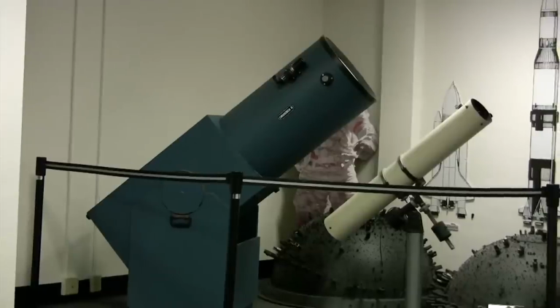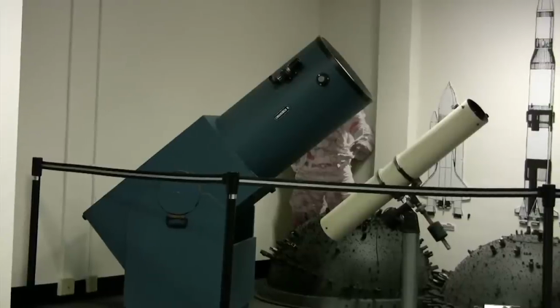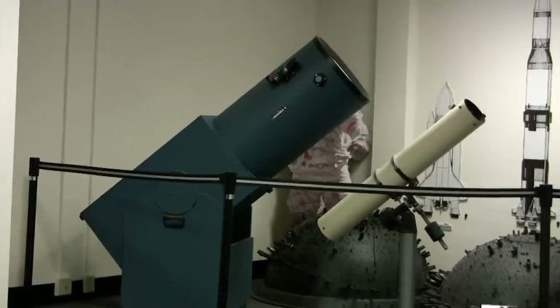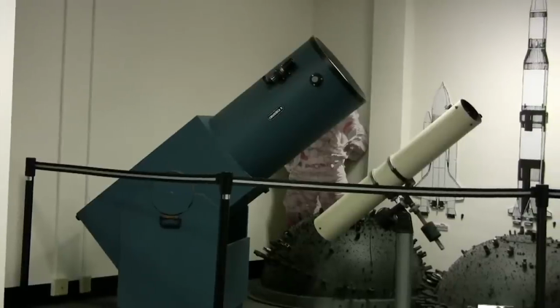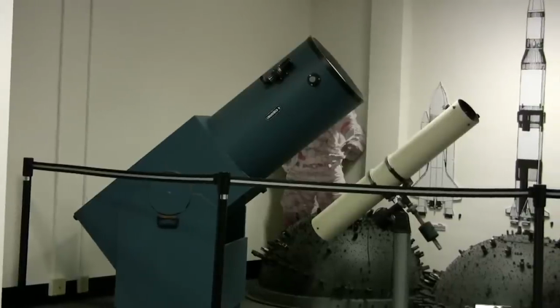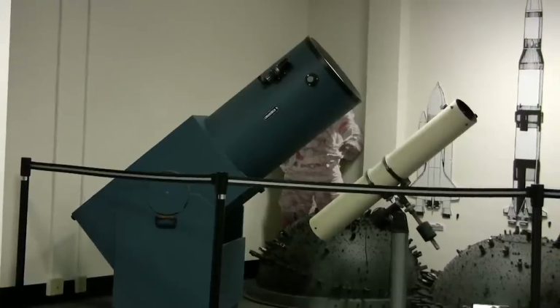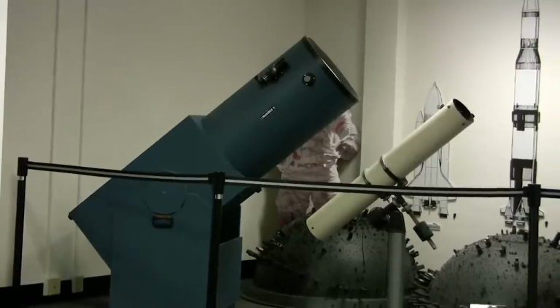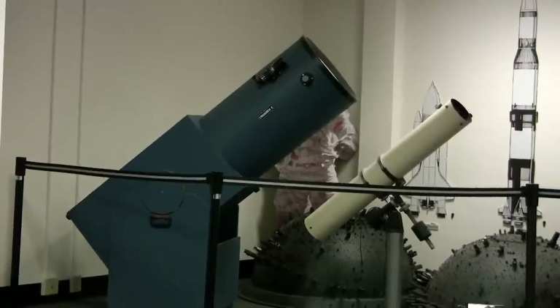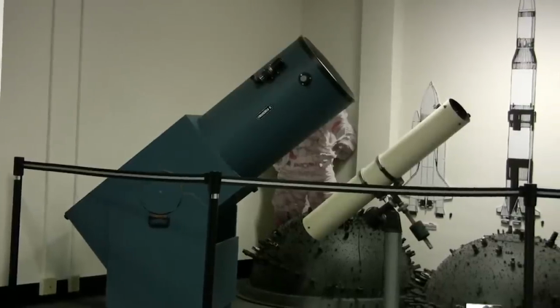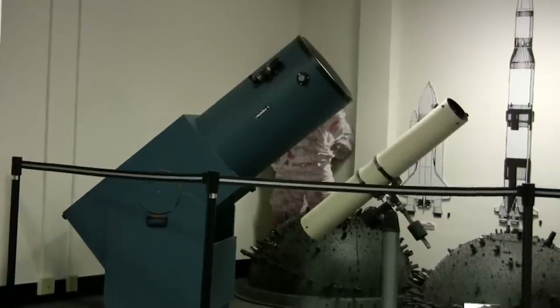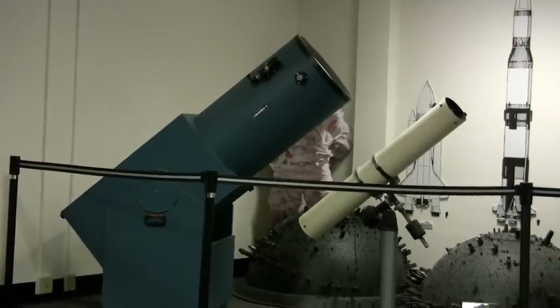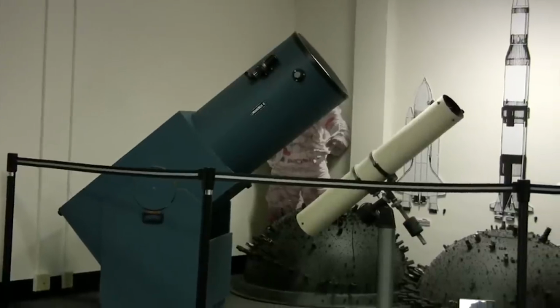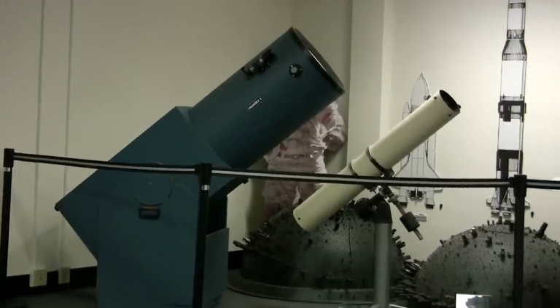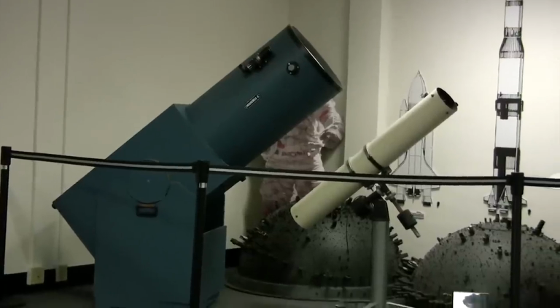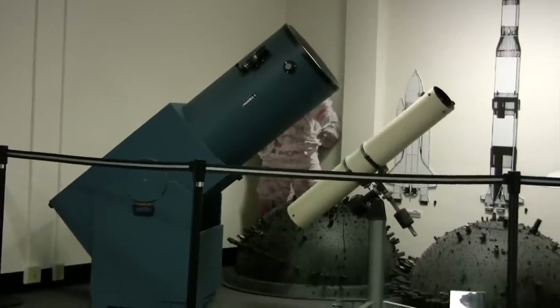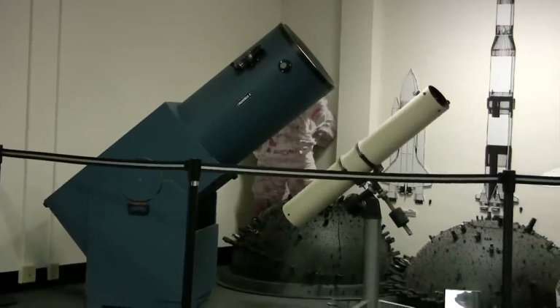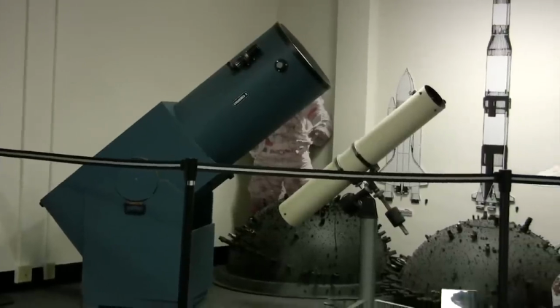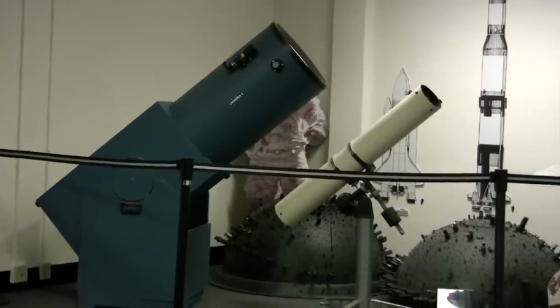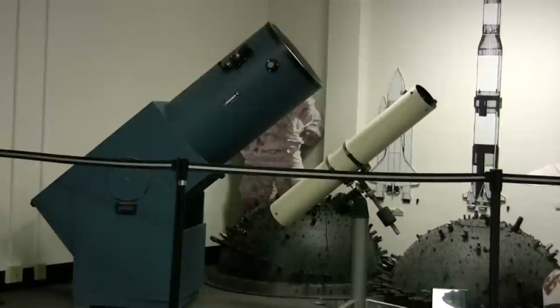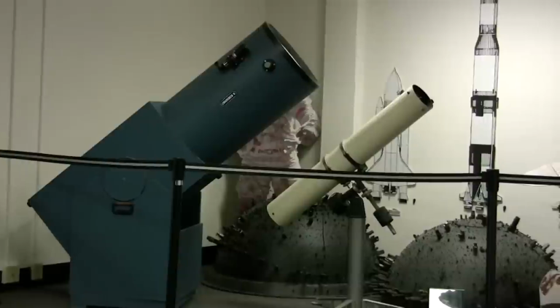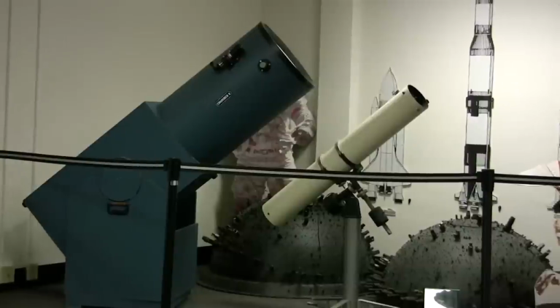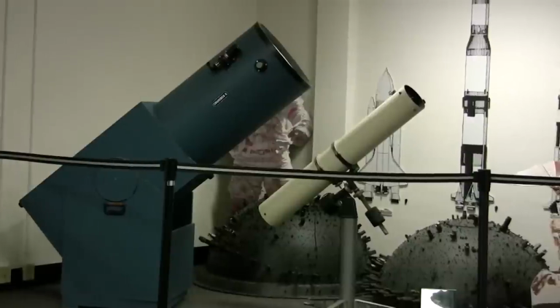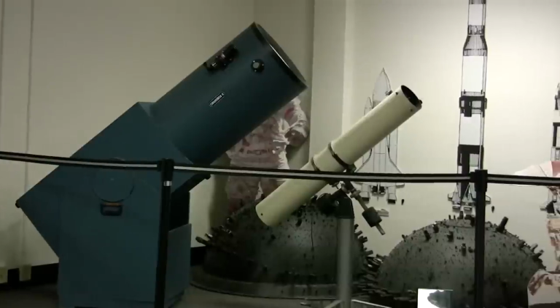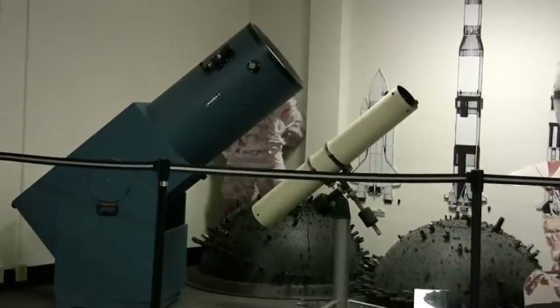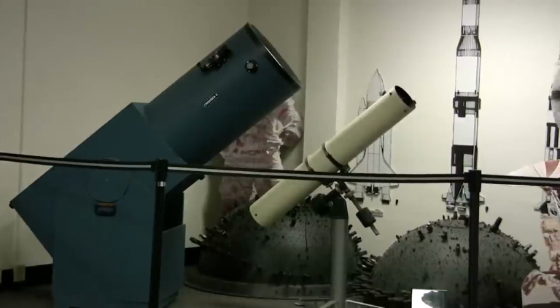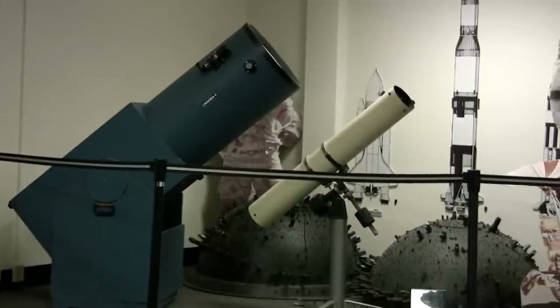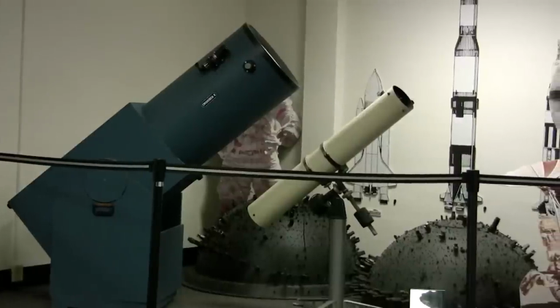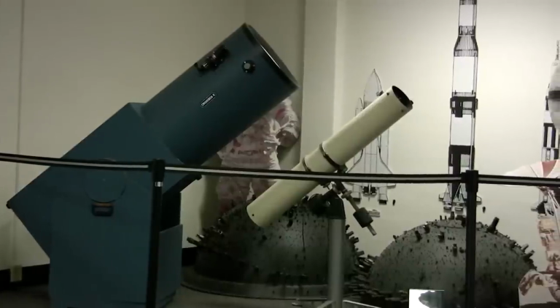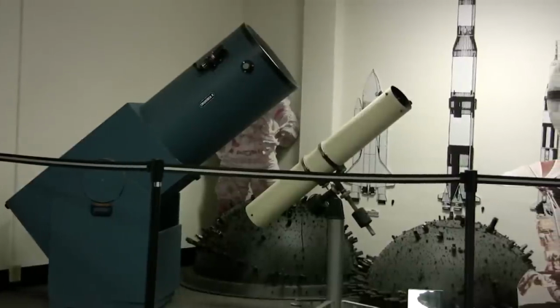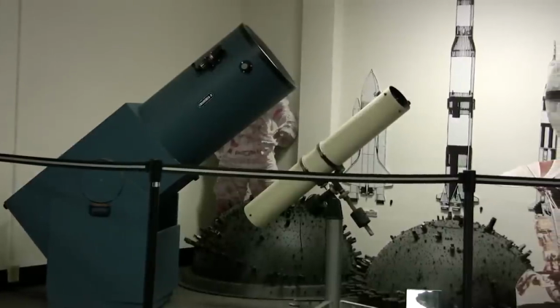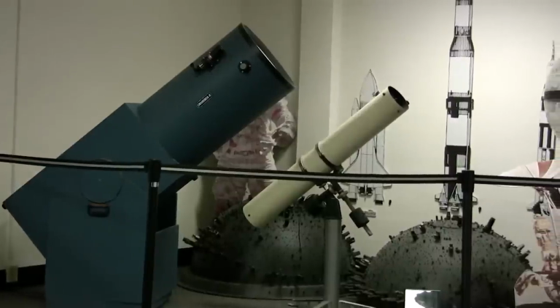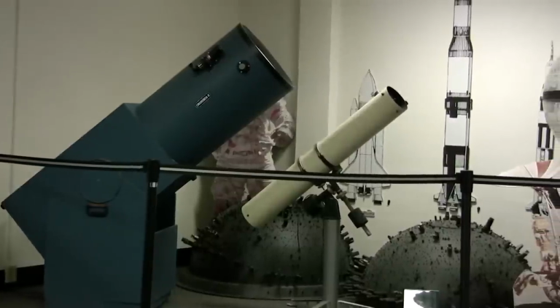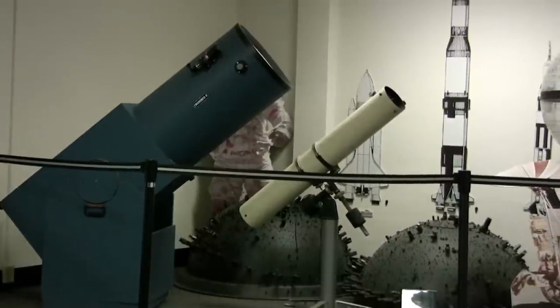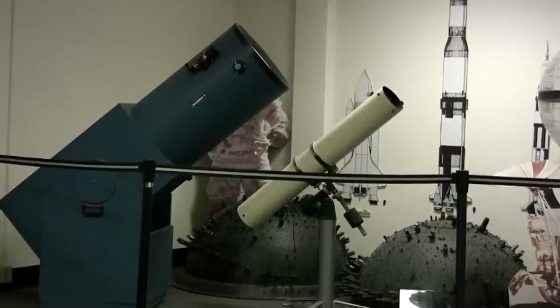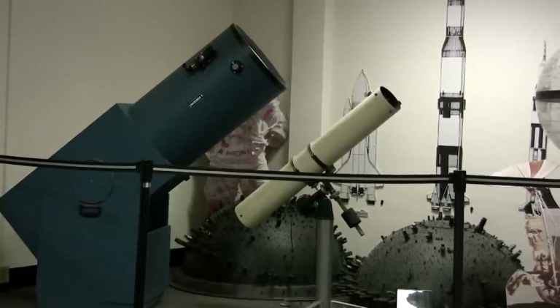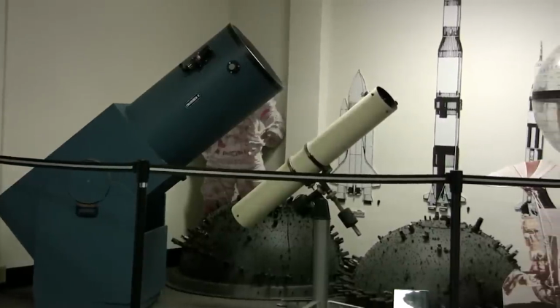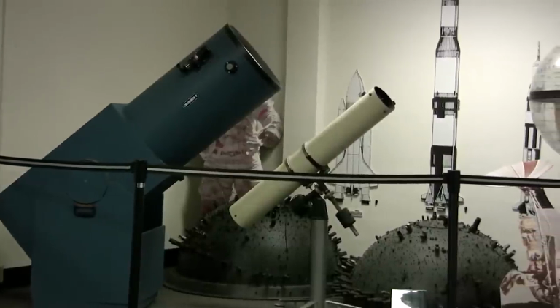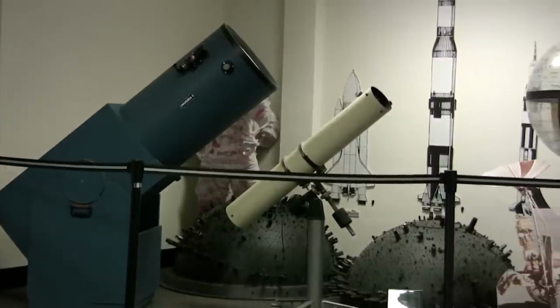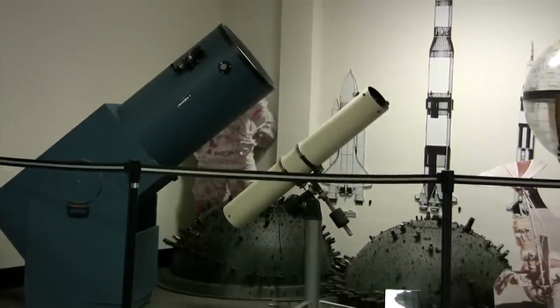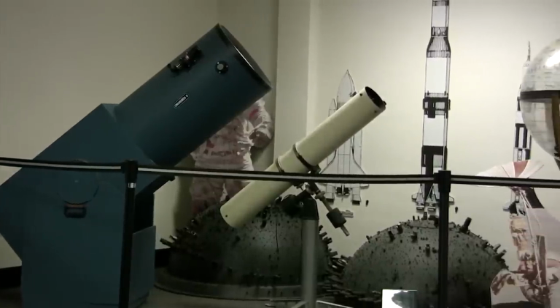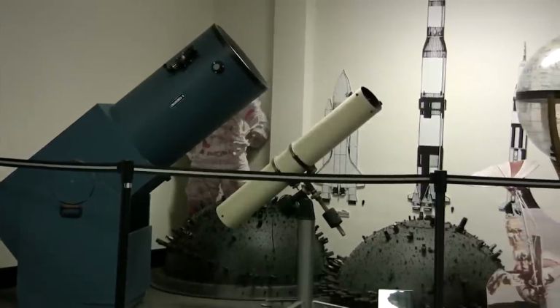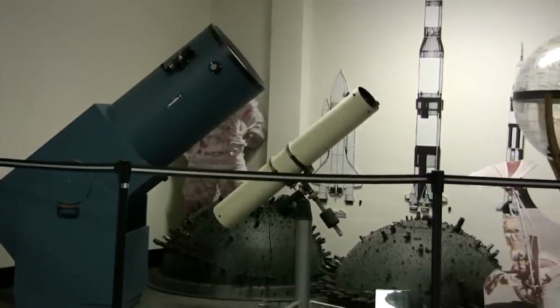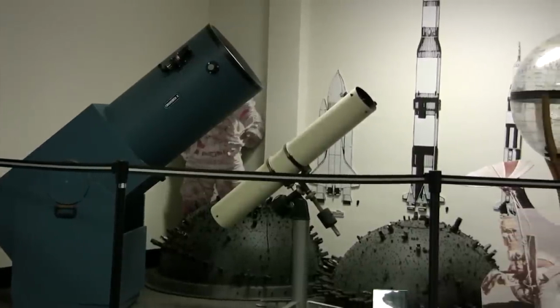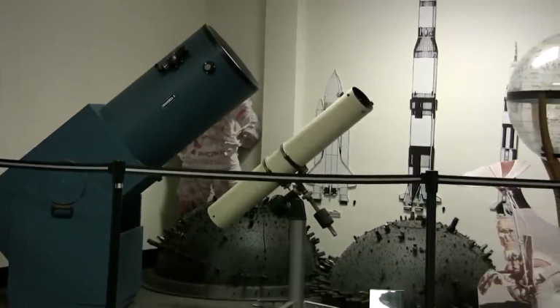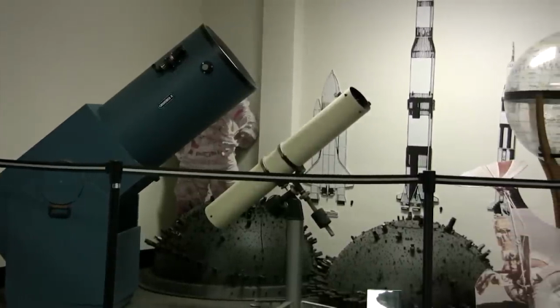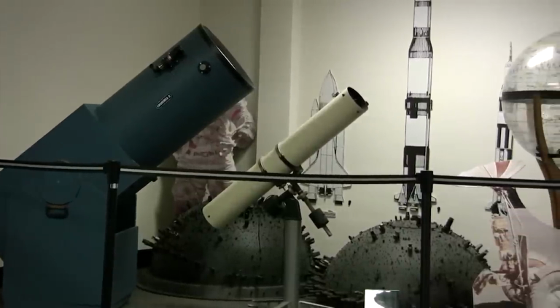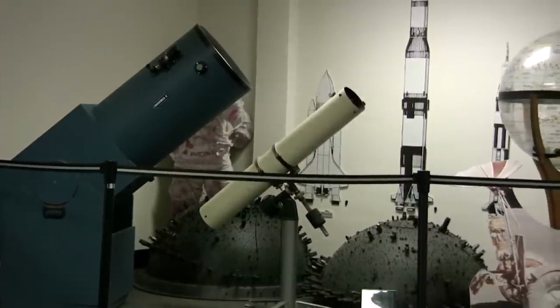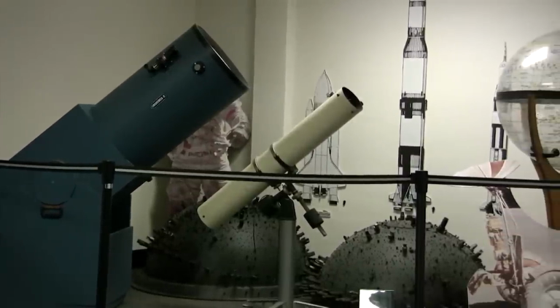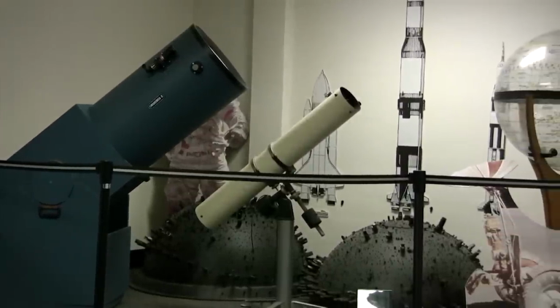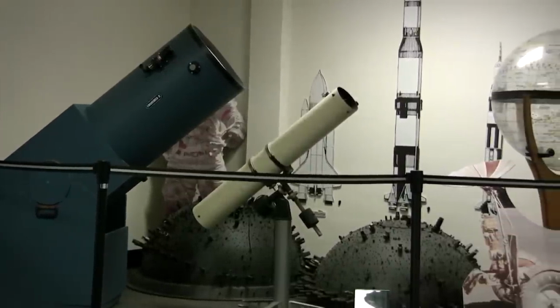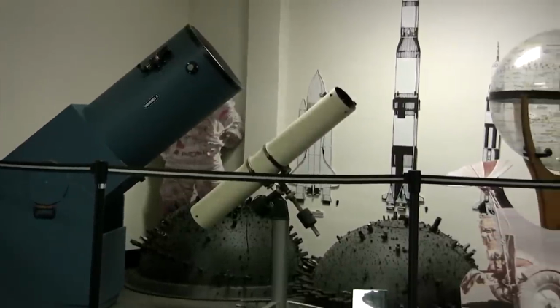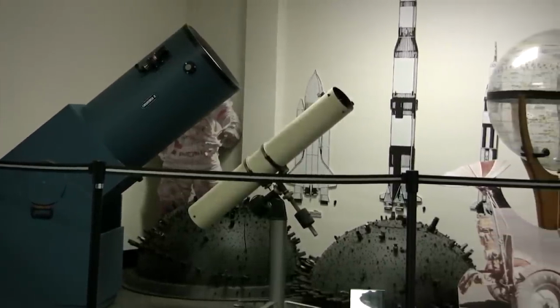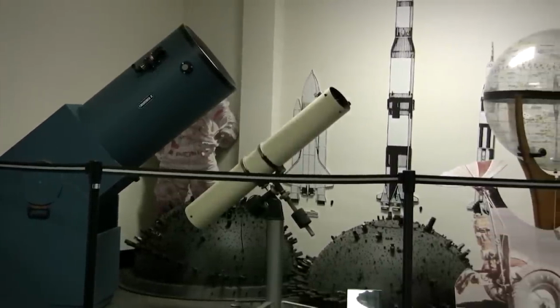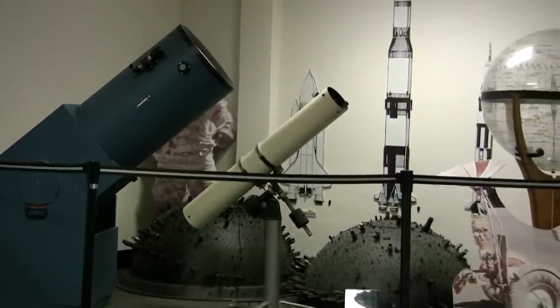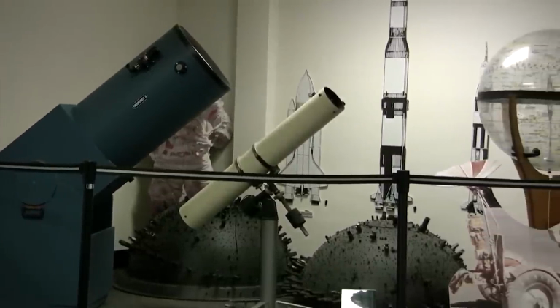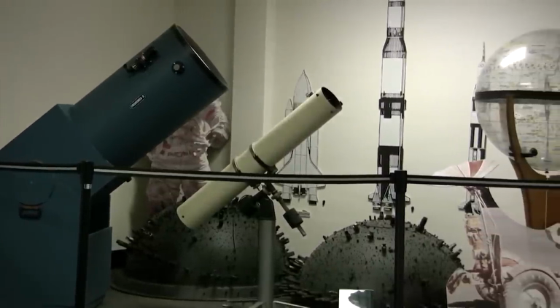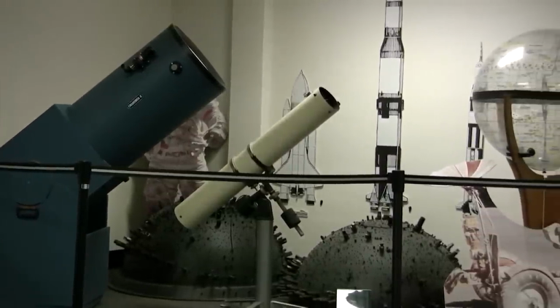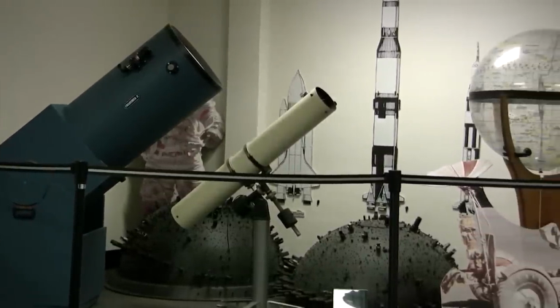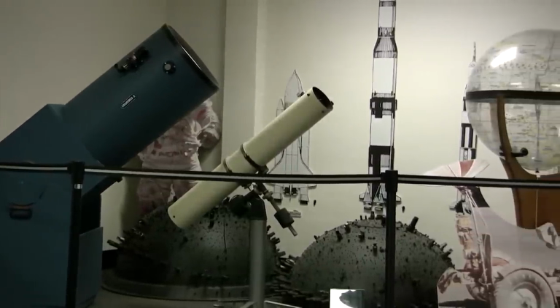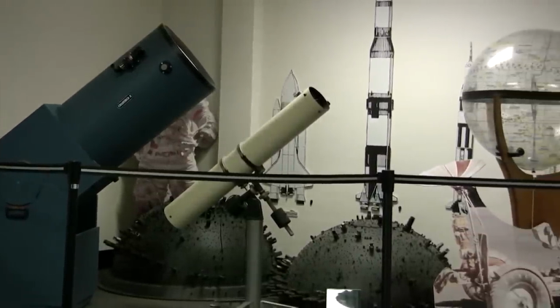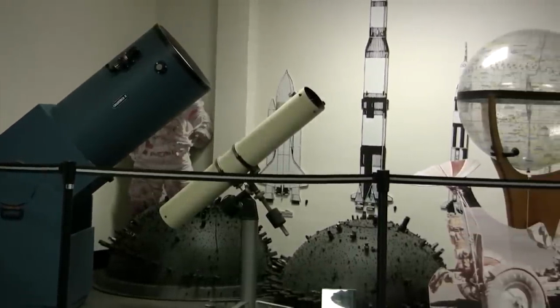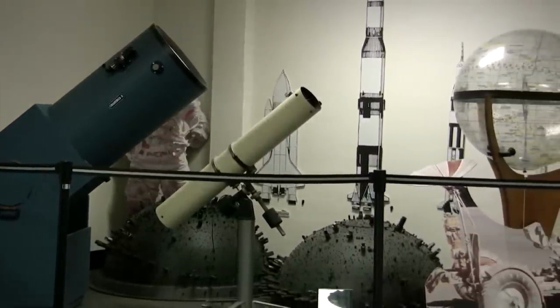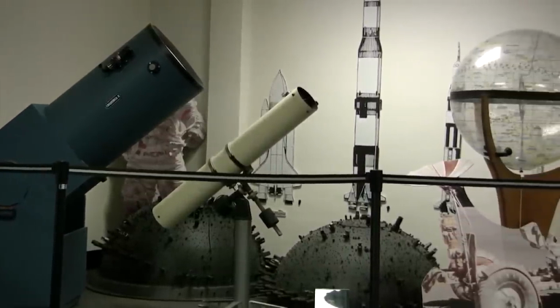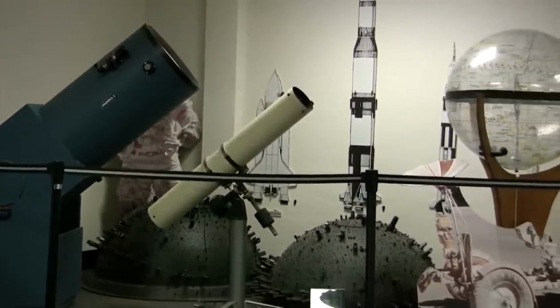On the third floor there are several displays and models that show important historic events of the US space program.